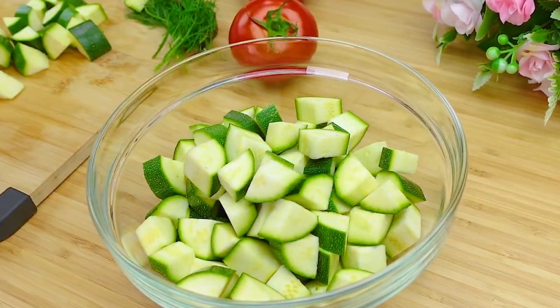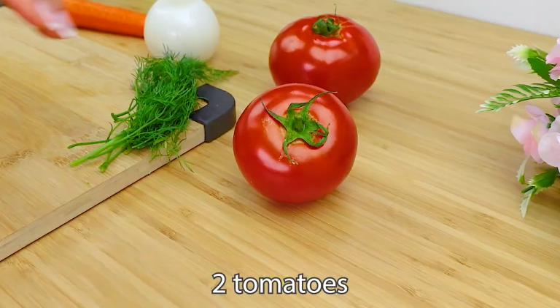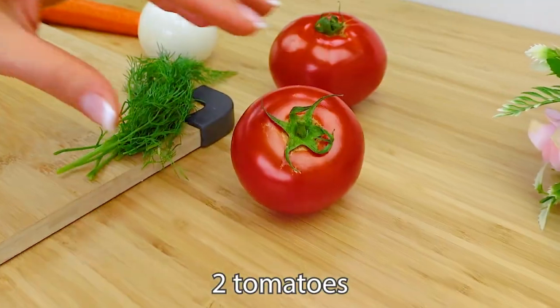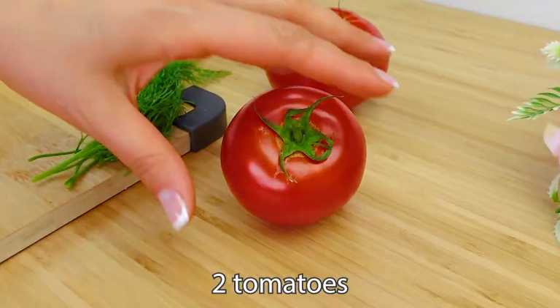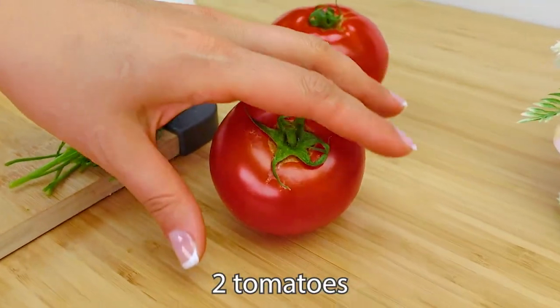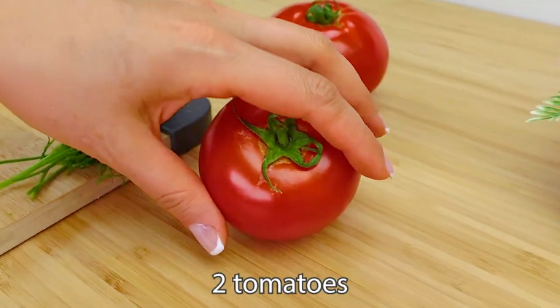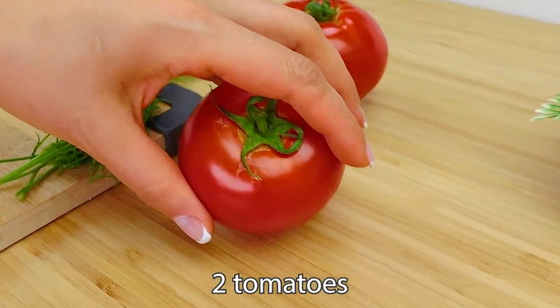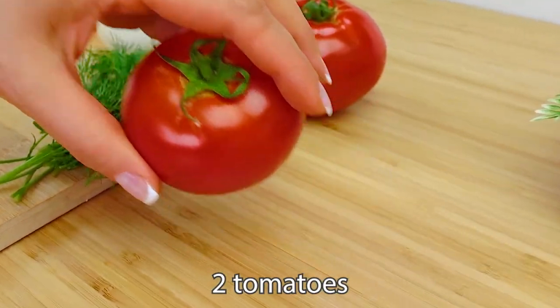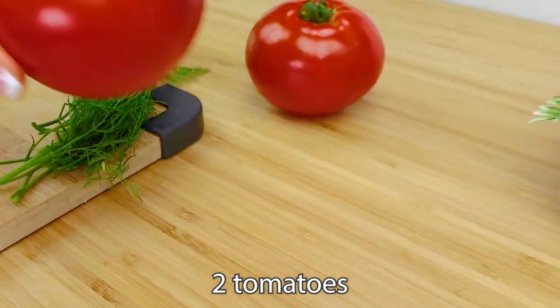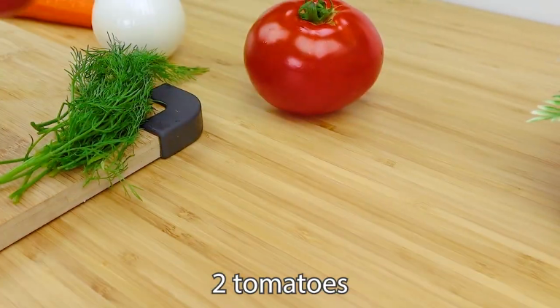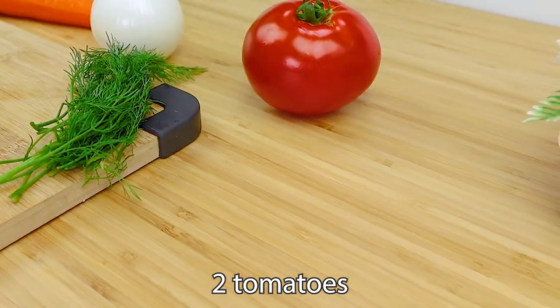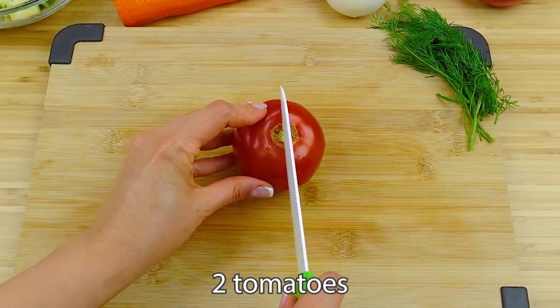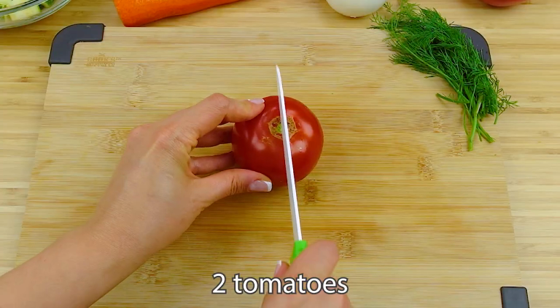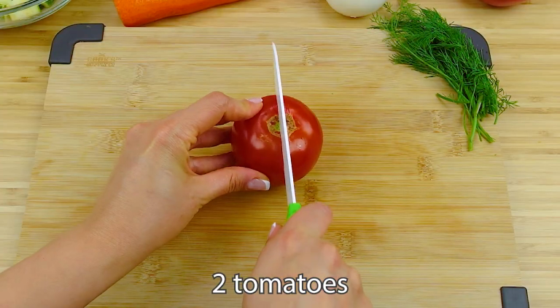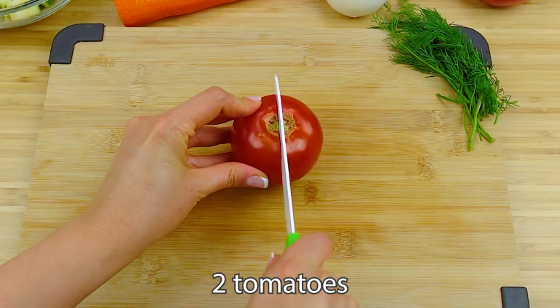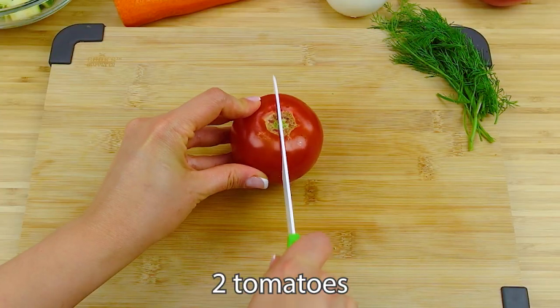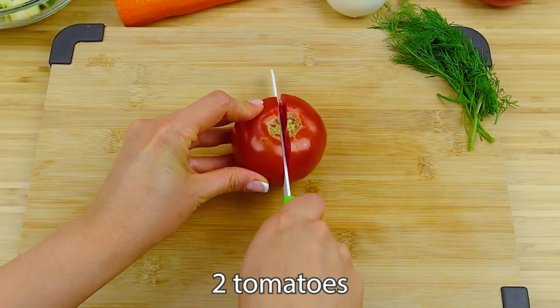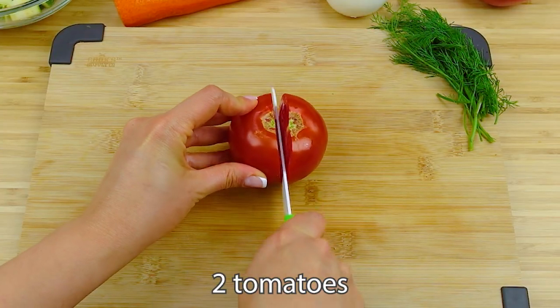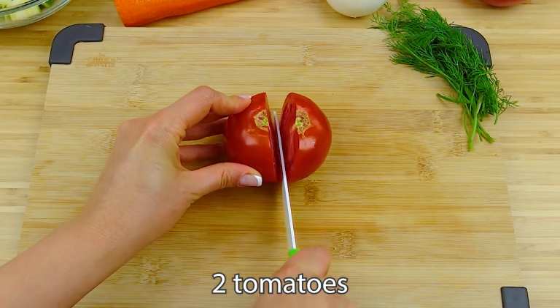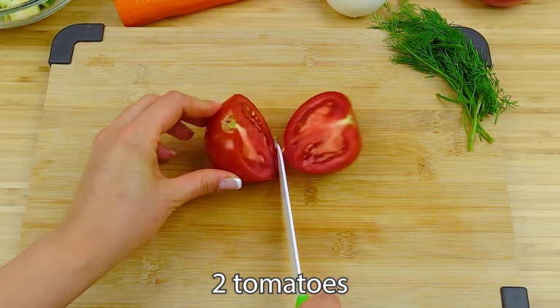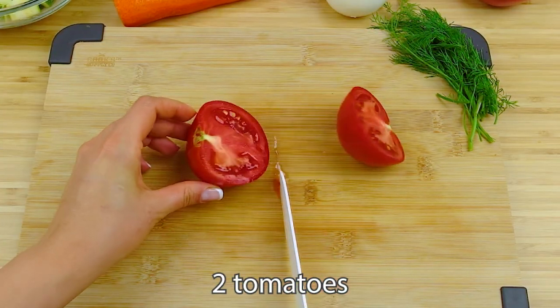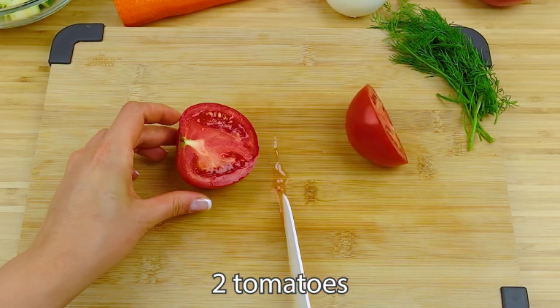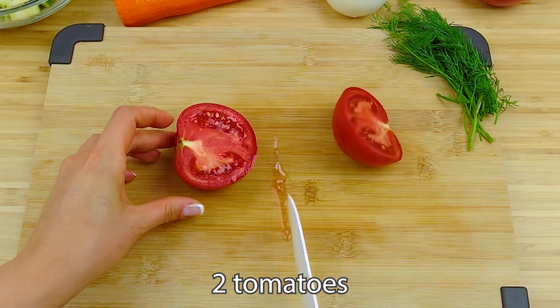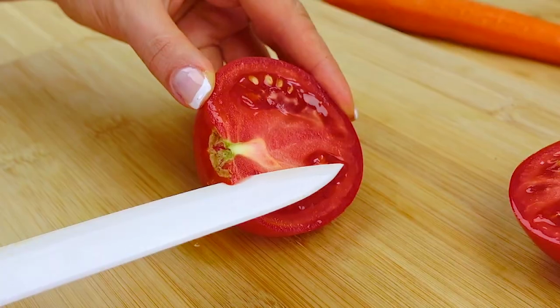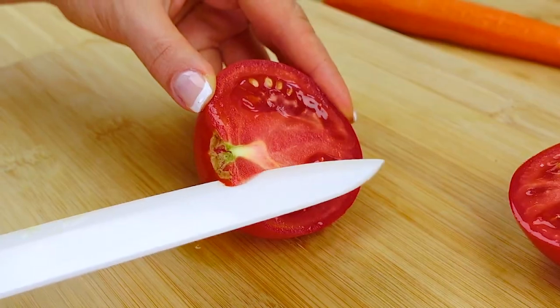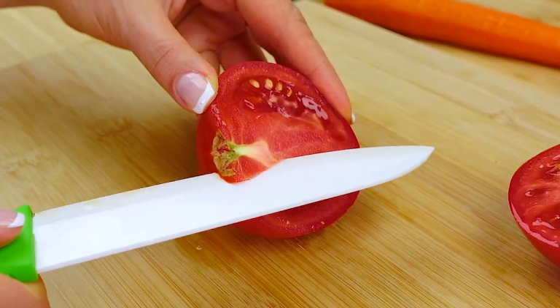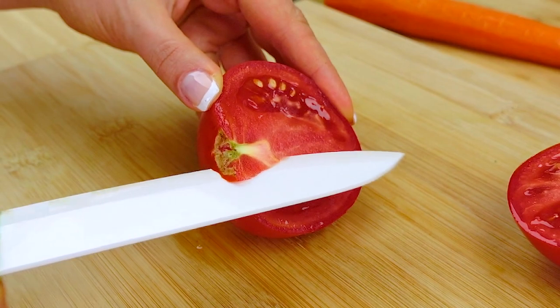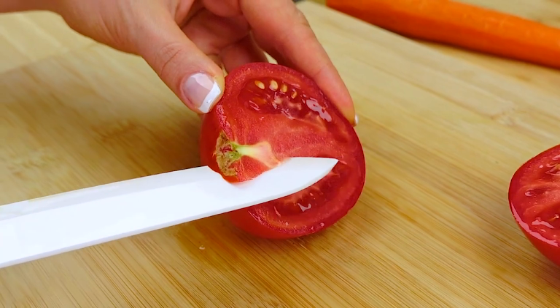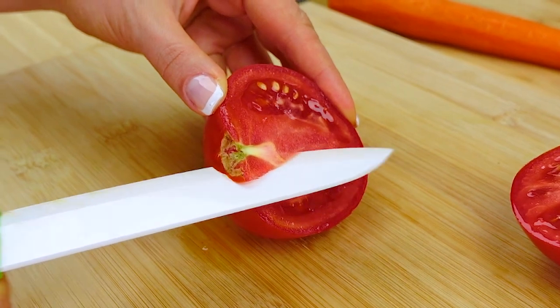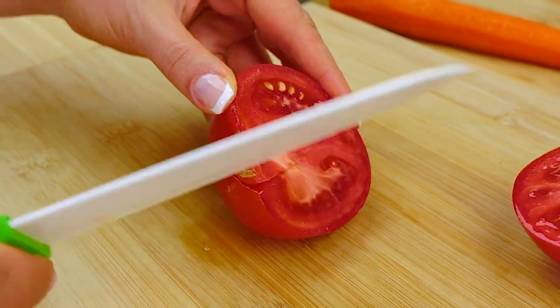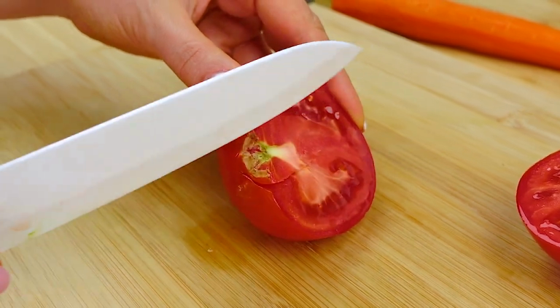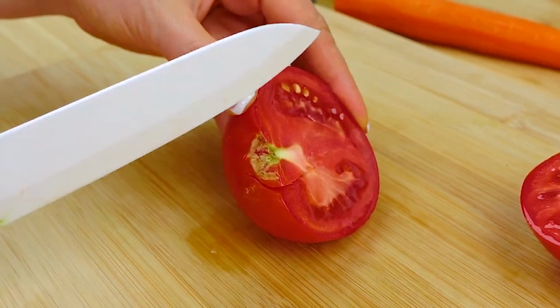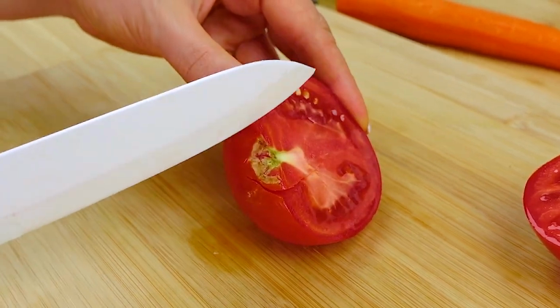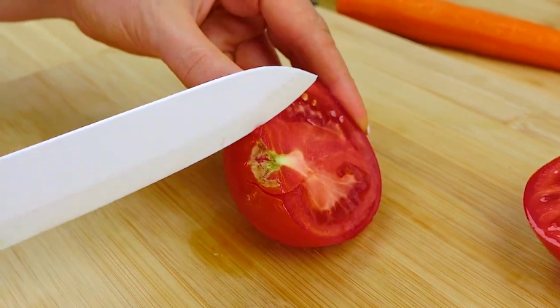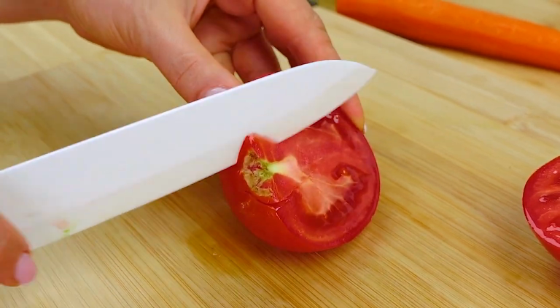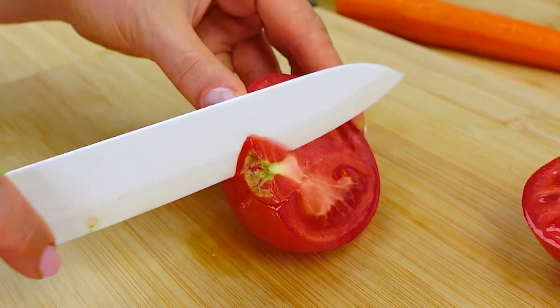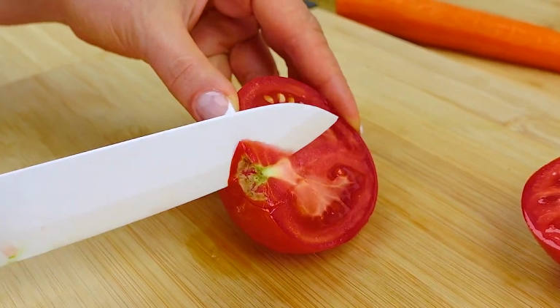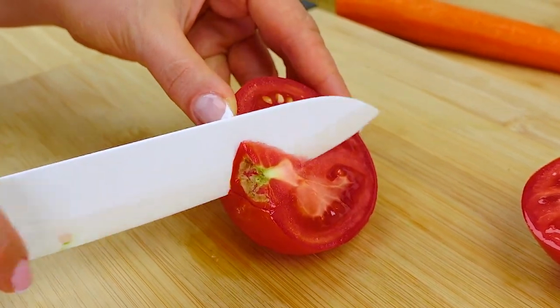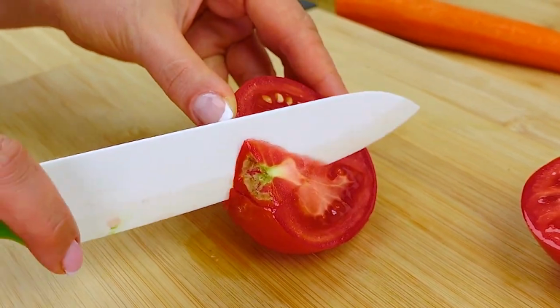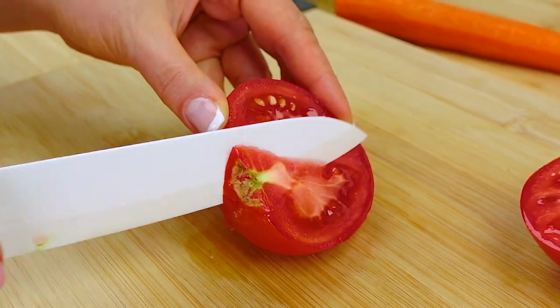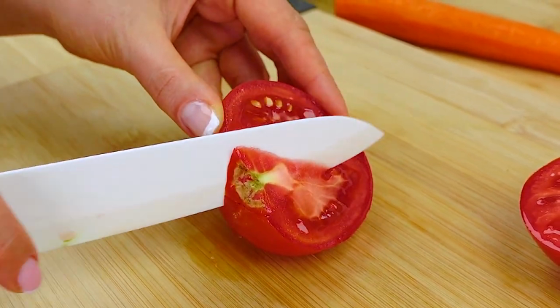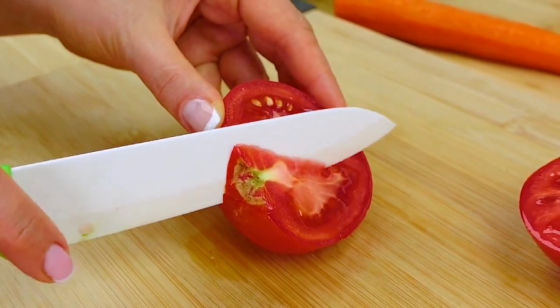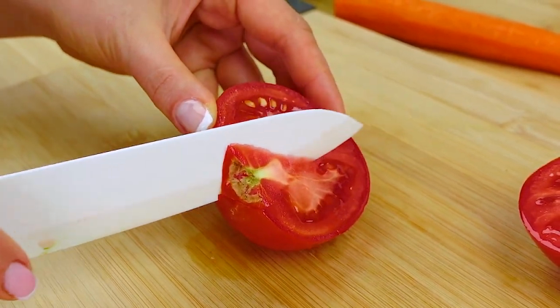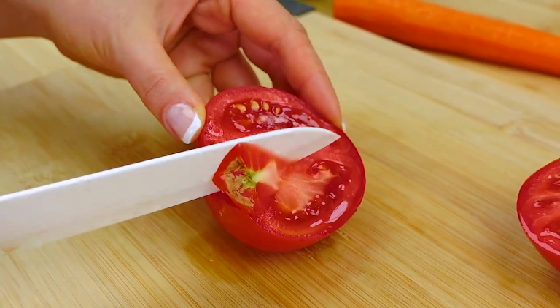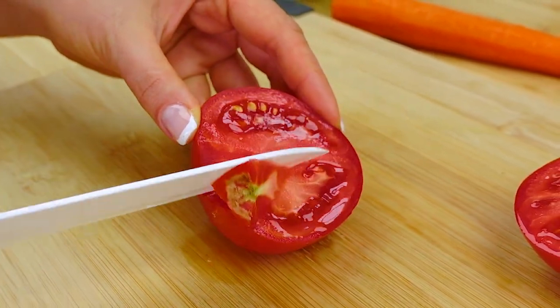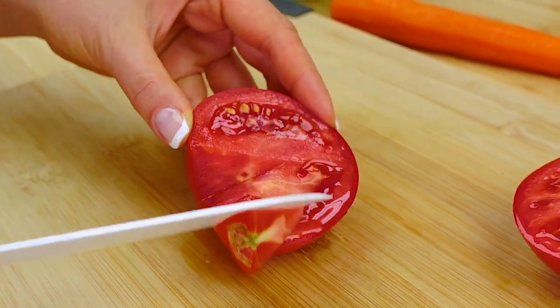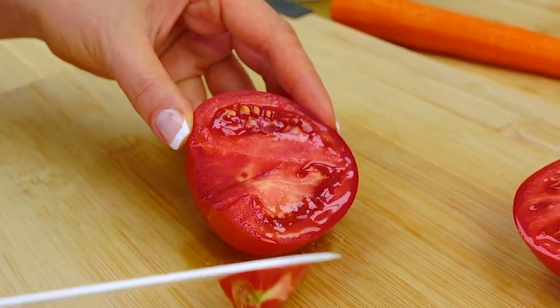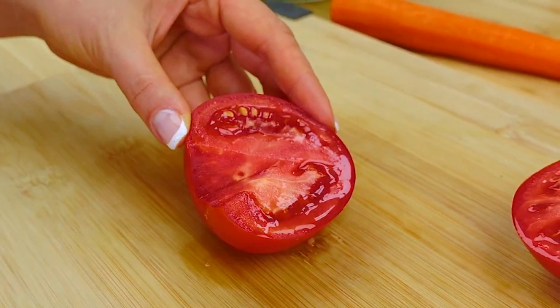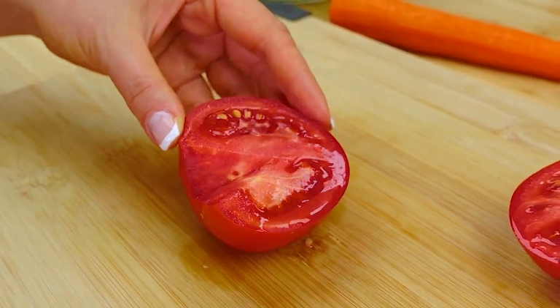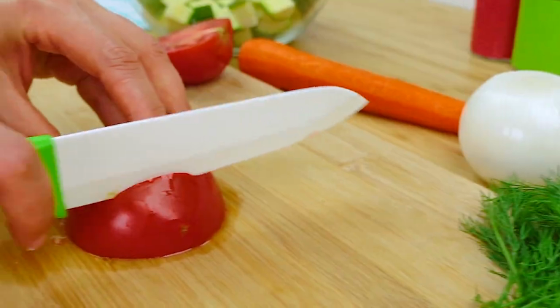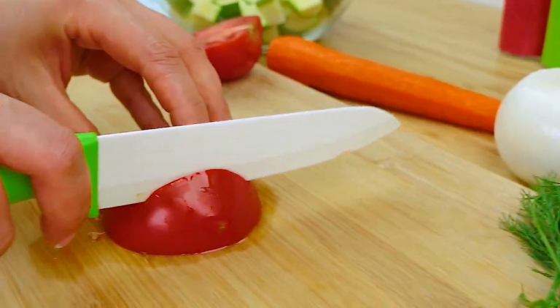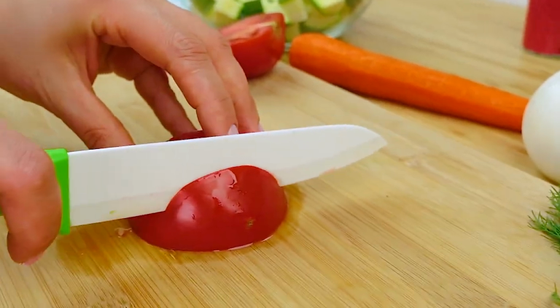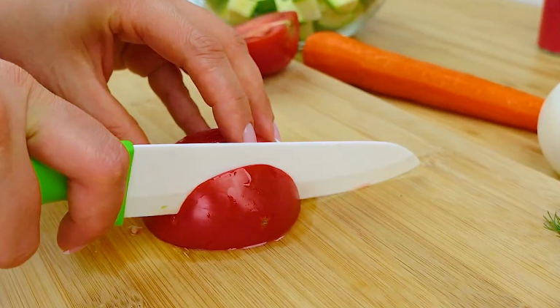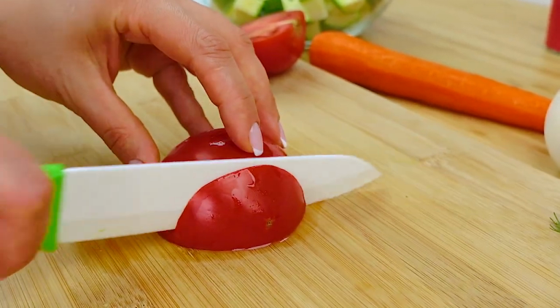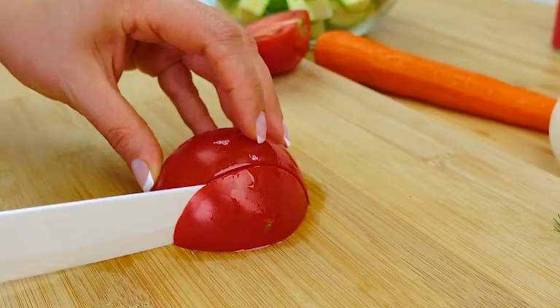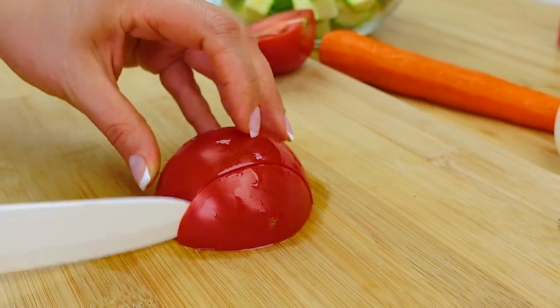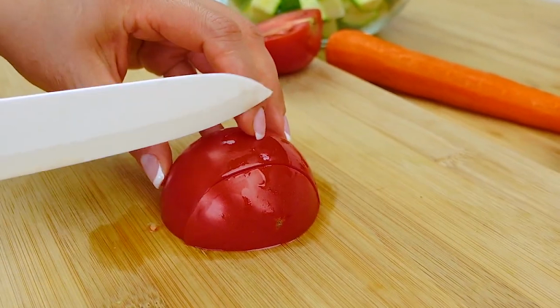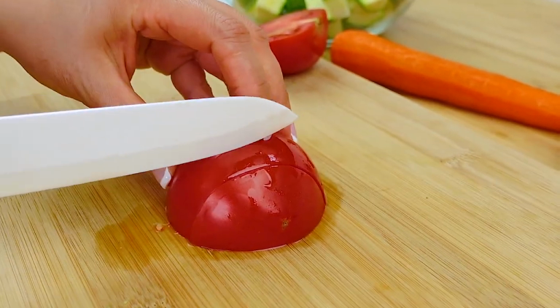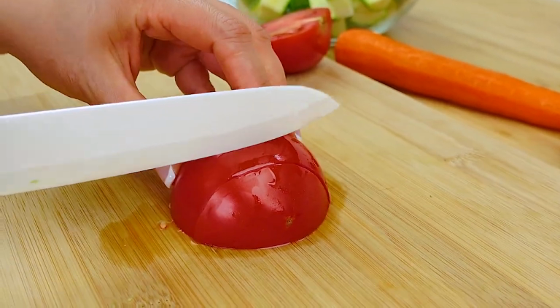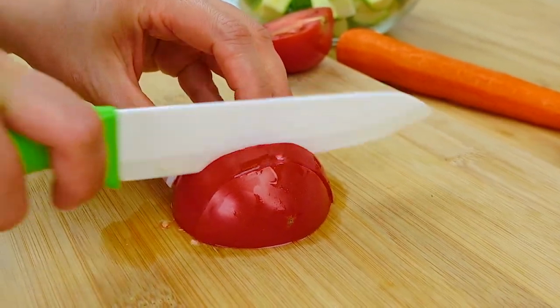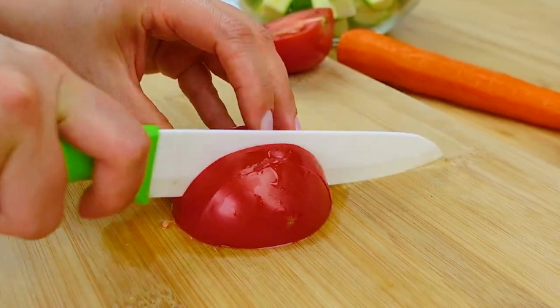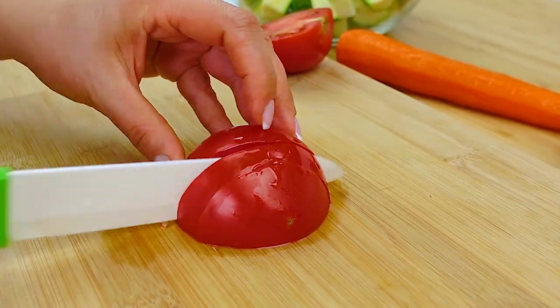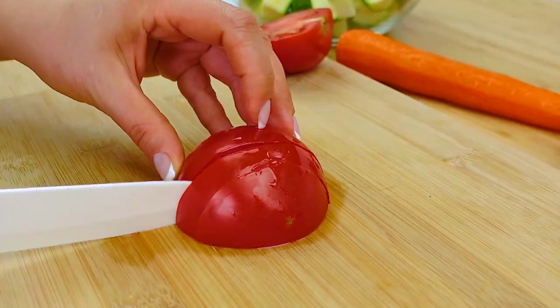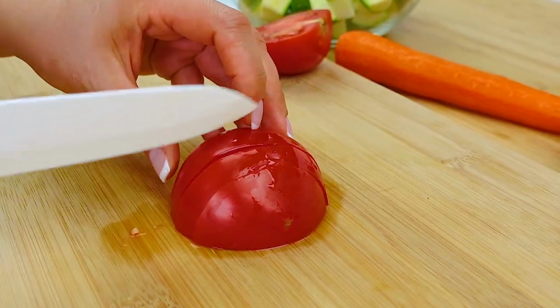Next, take 2 tomatoes and also cut into small pieces.